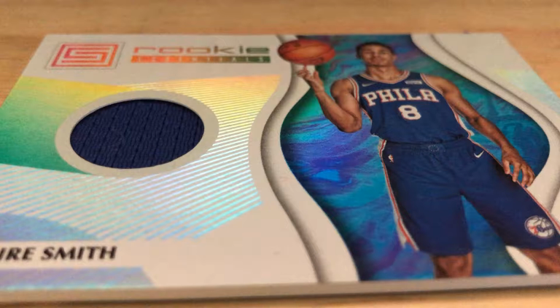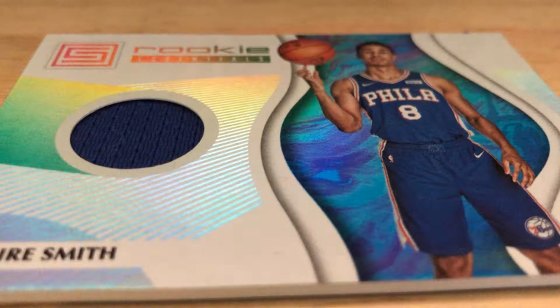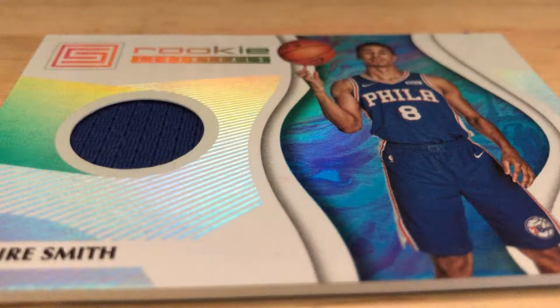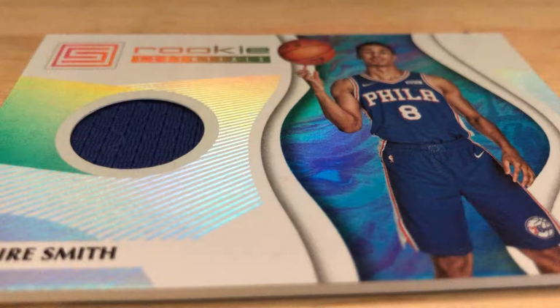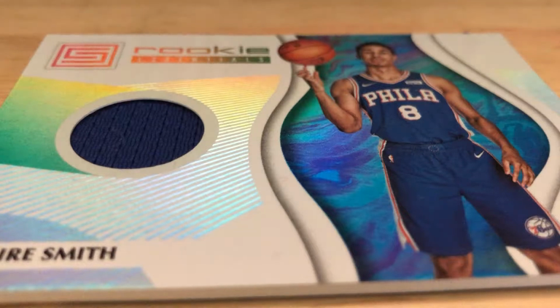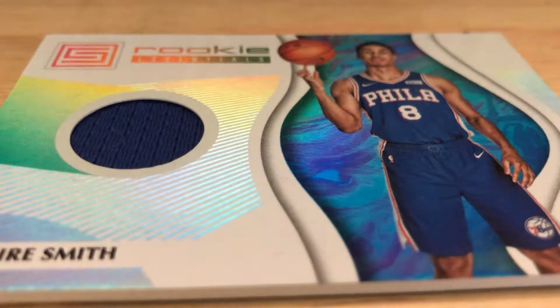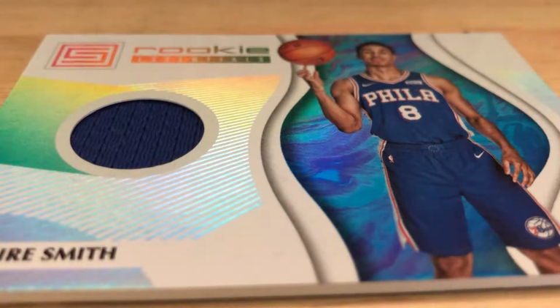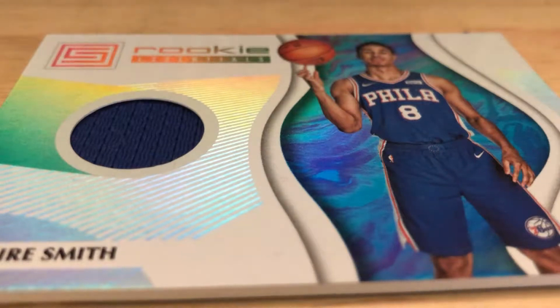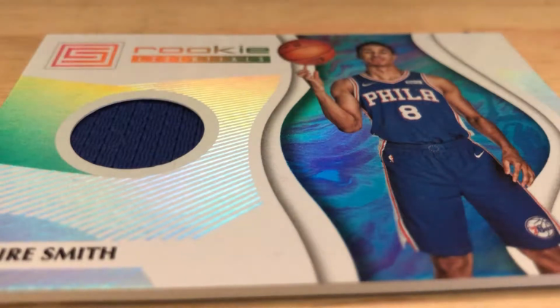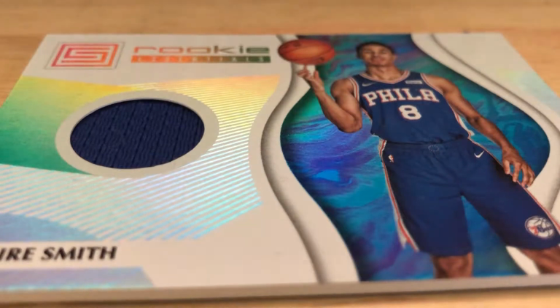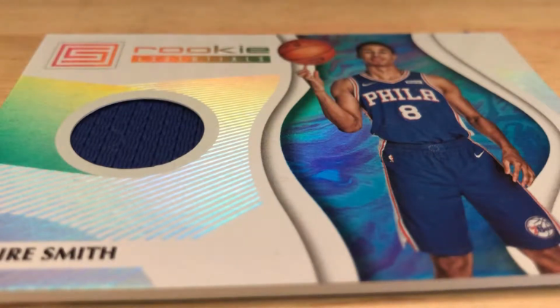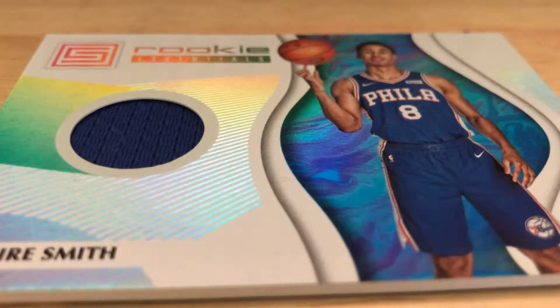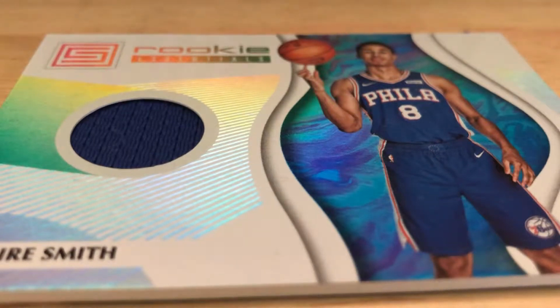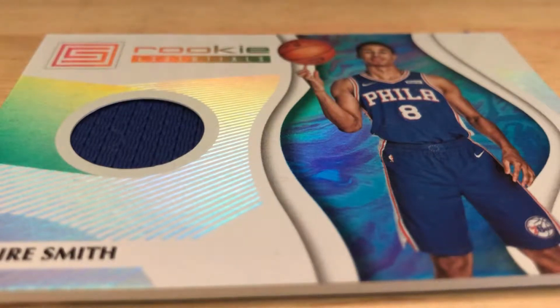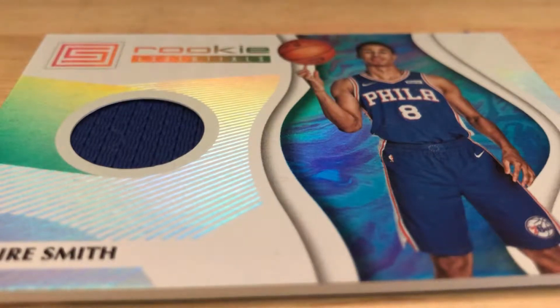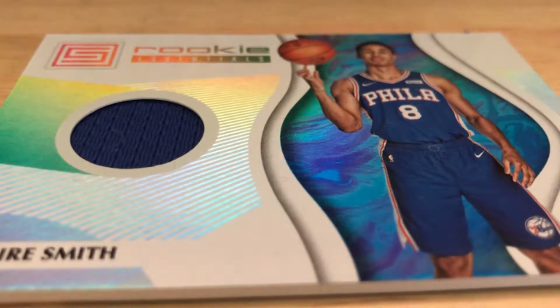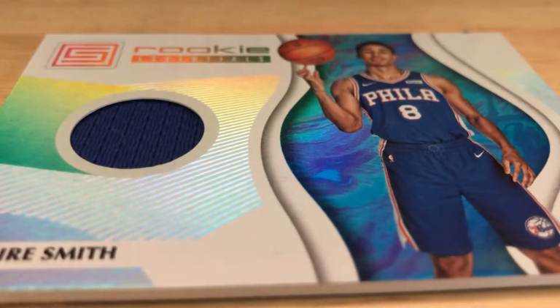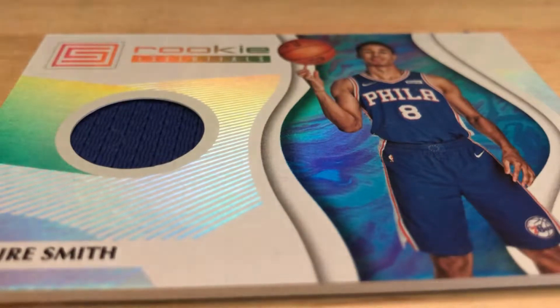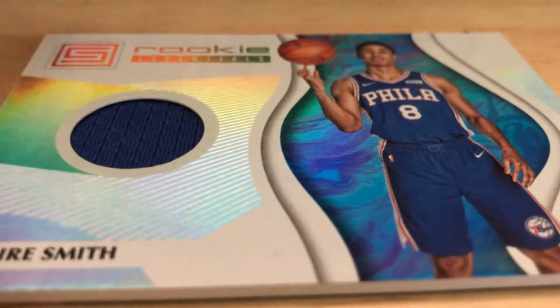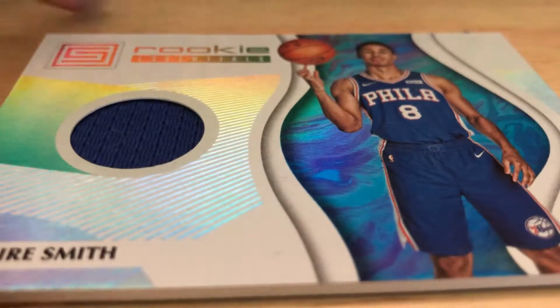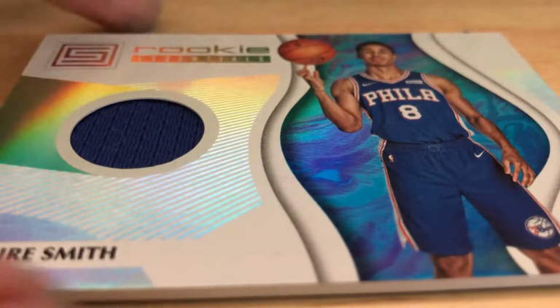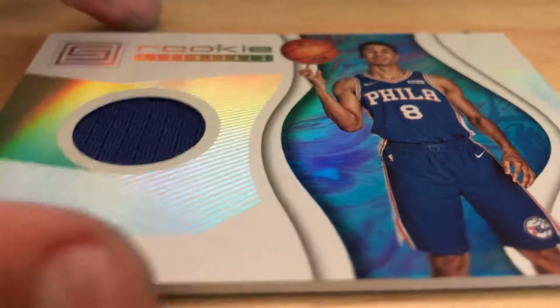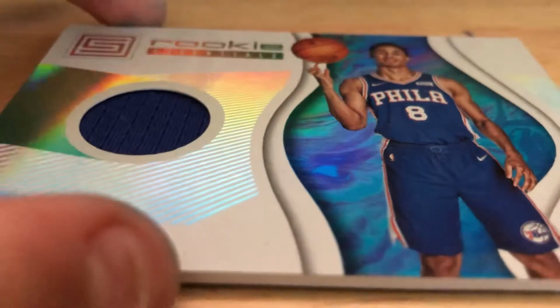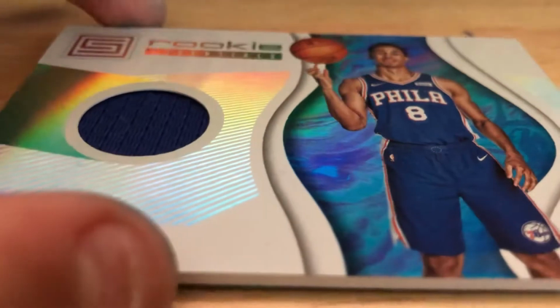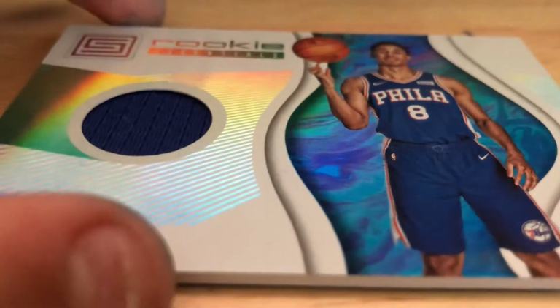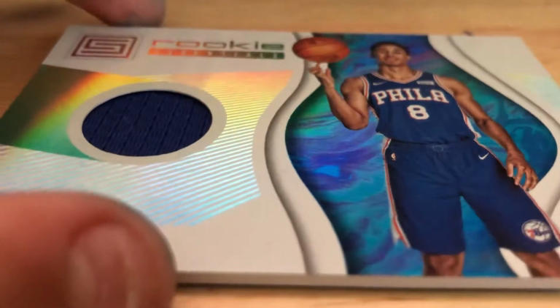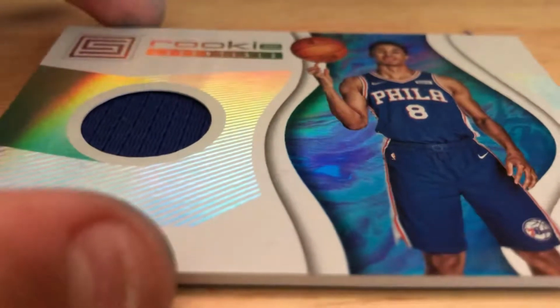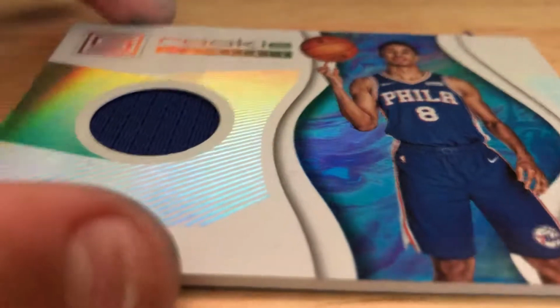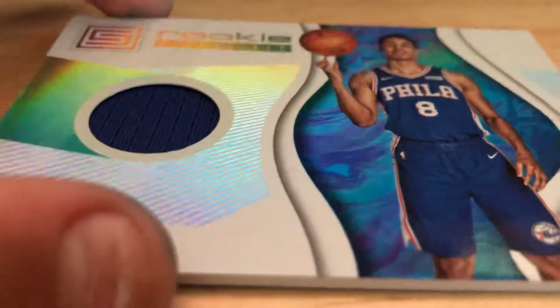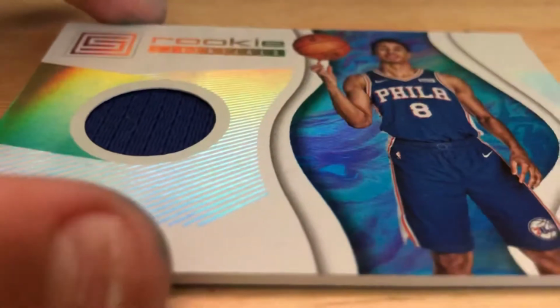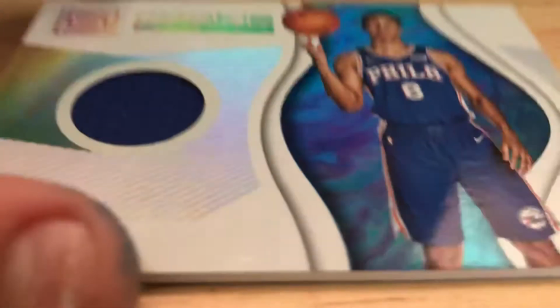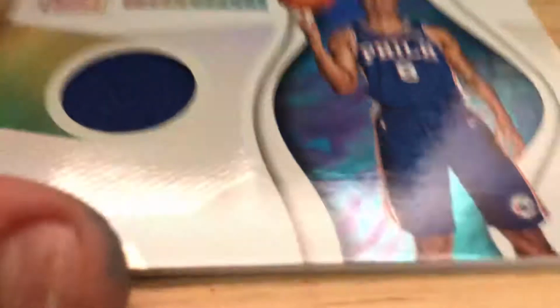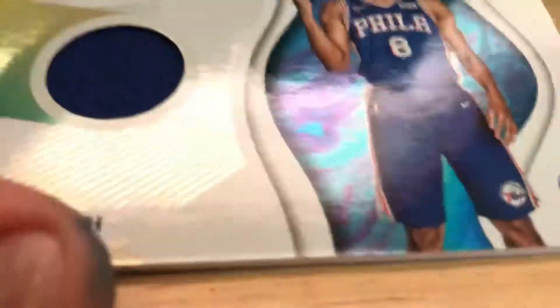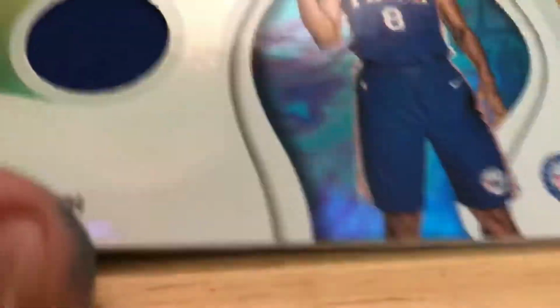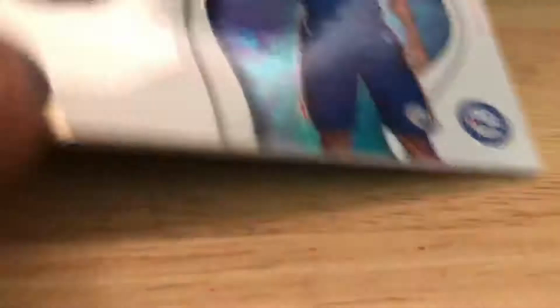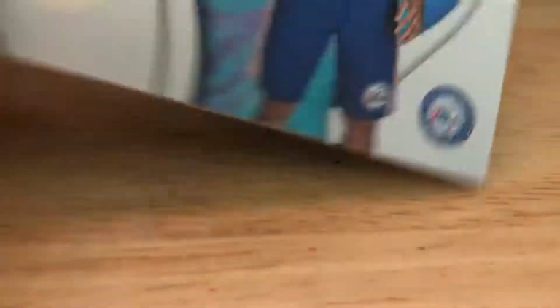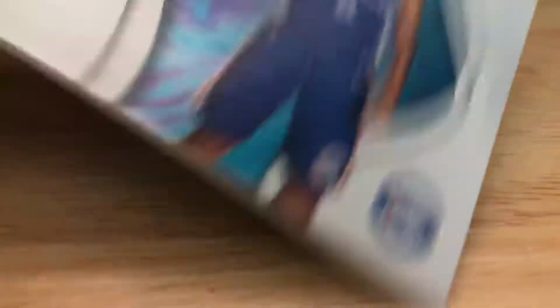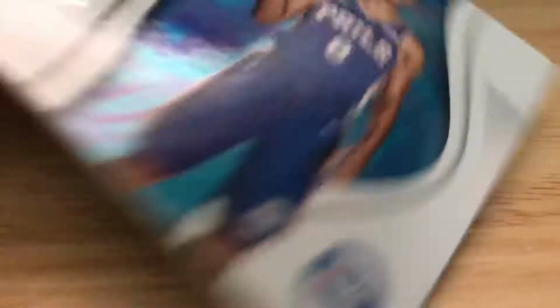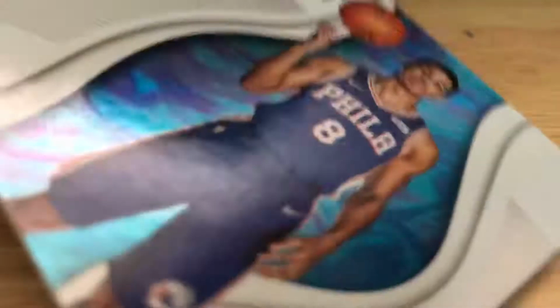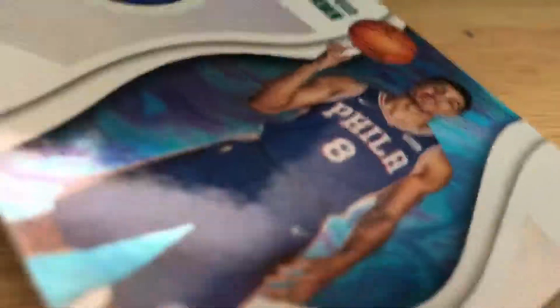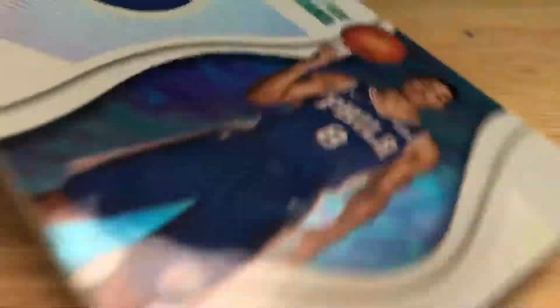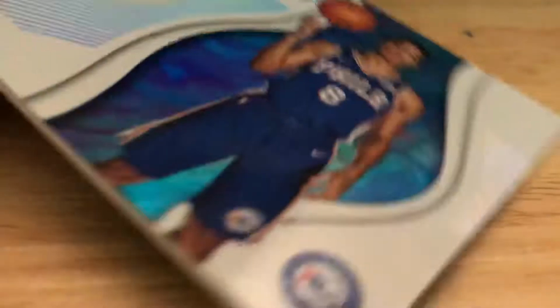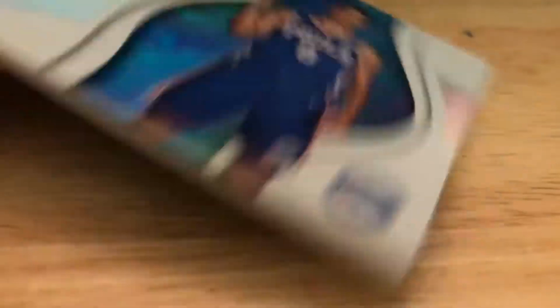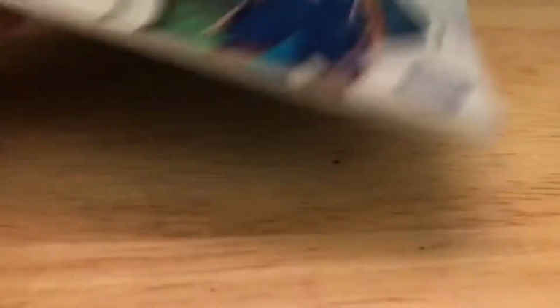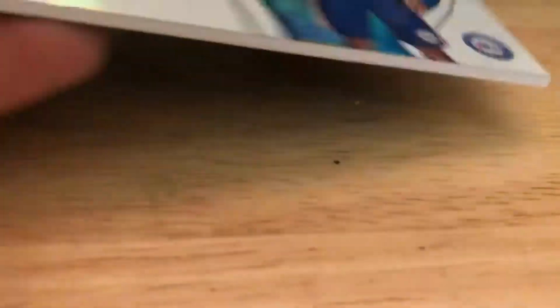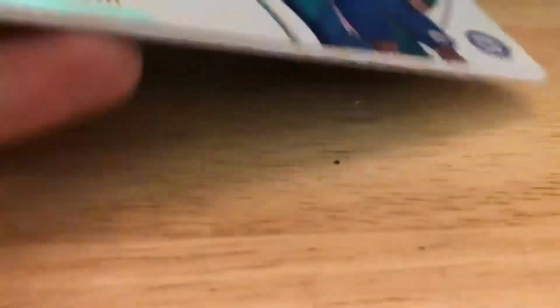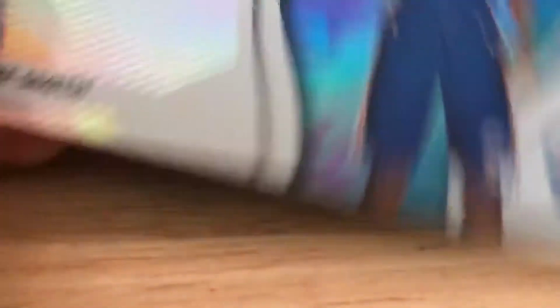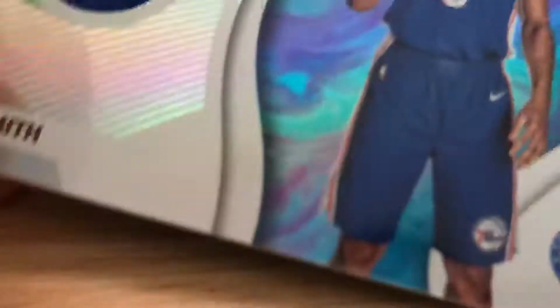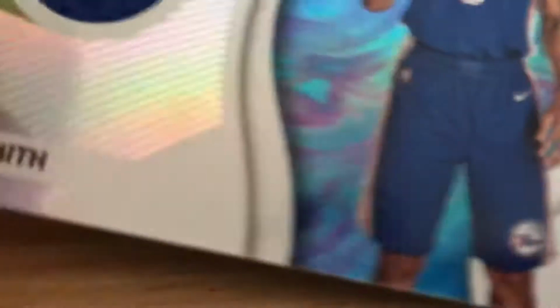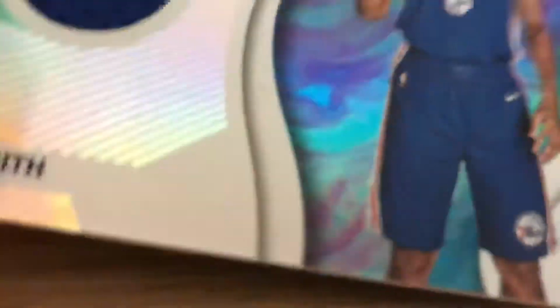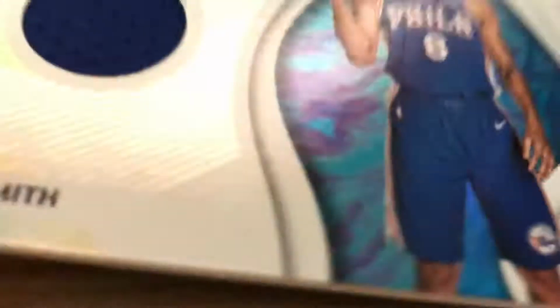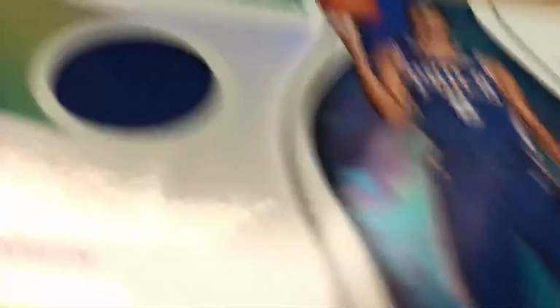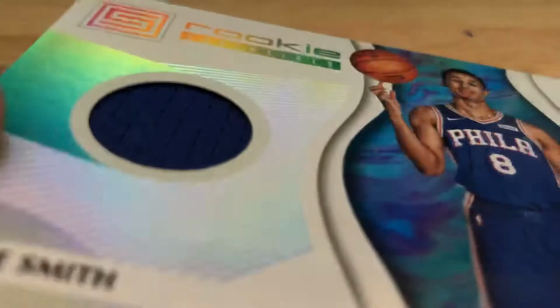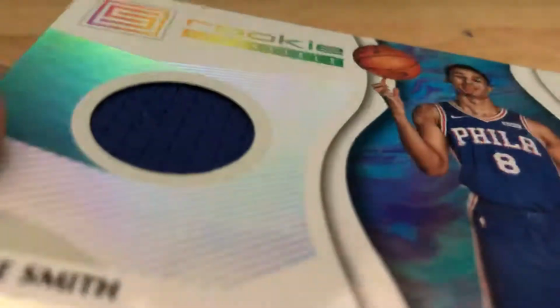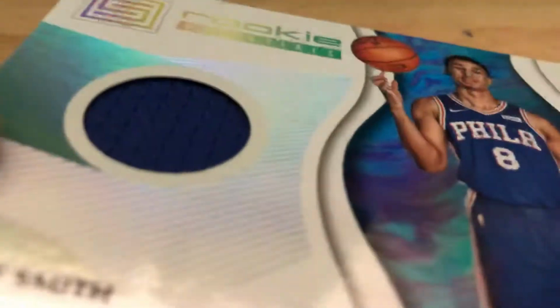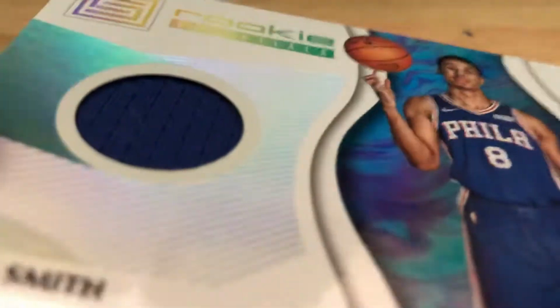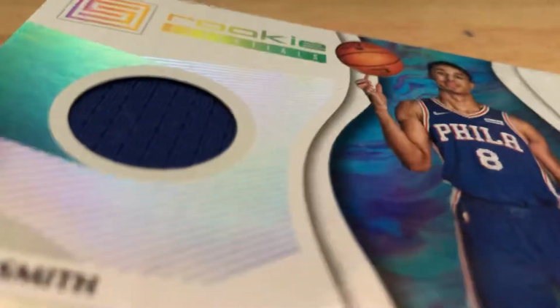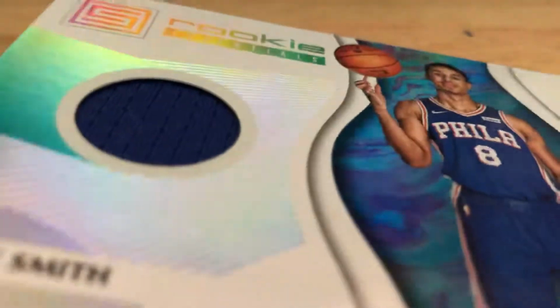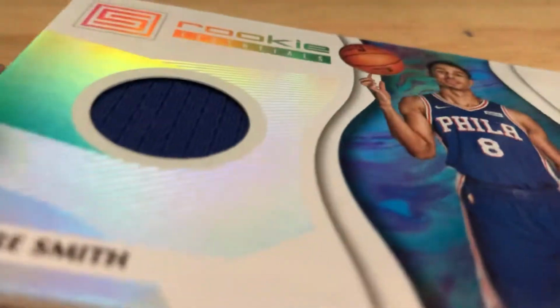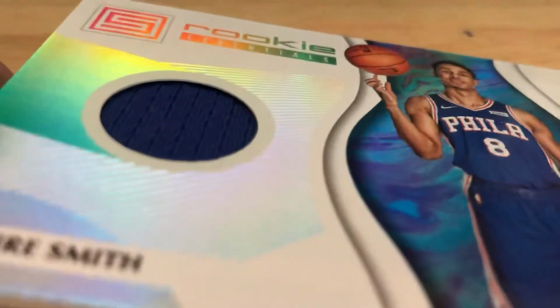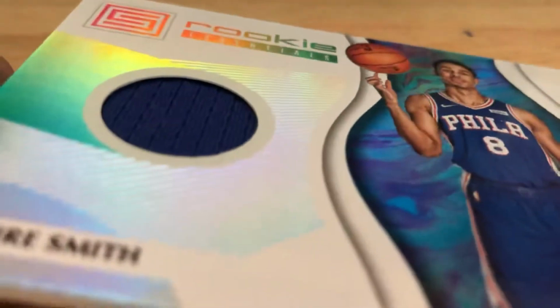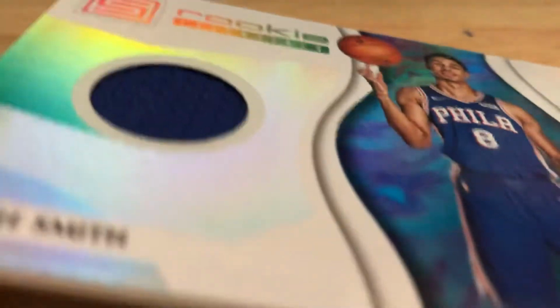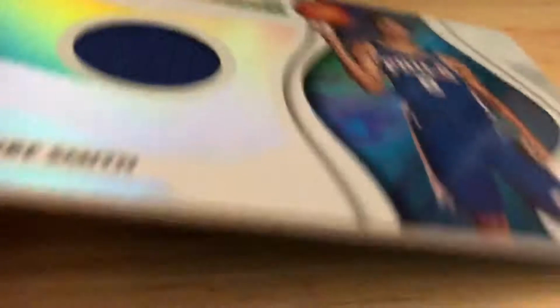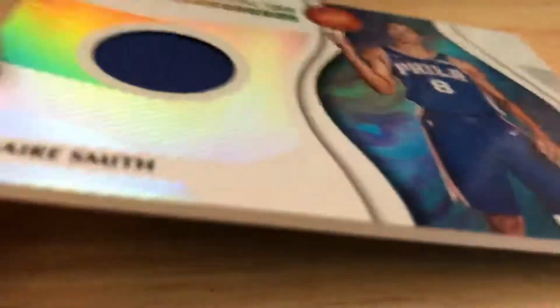What's up guys, back with another video. As you saw by the title, we are going to be cutting open this jersey card today.